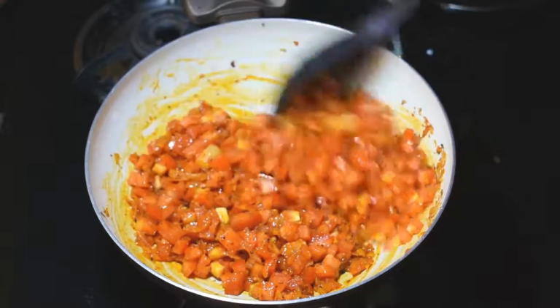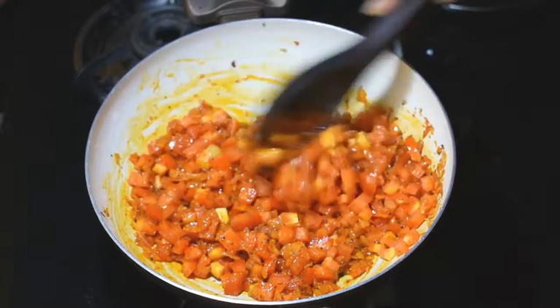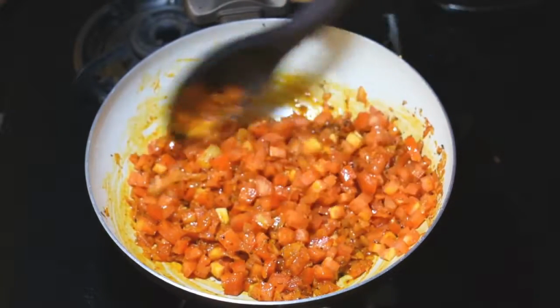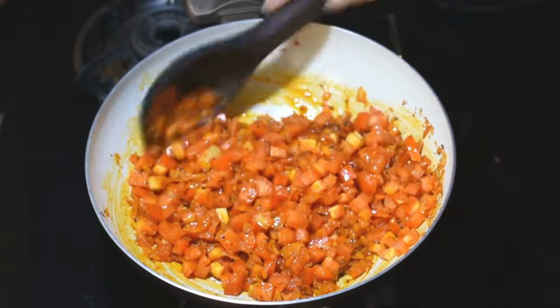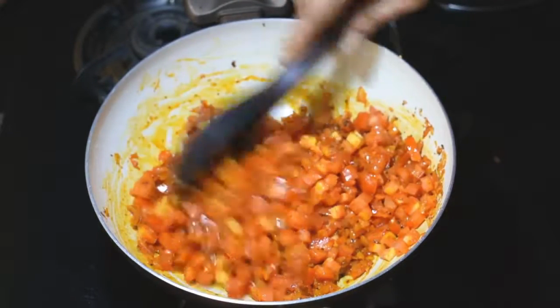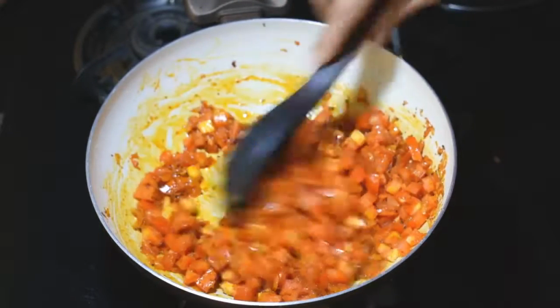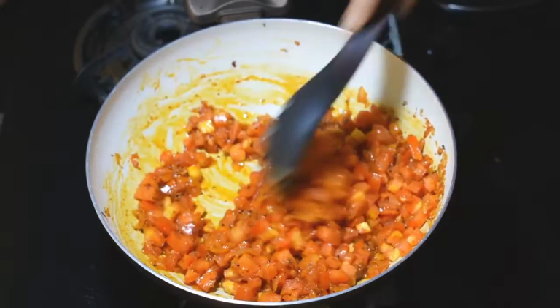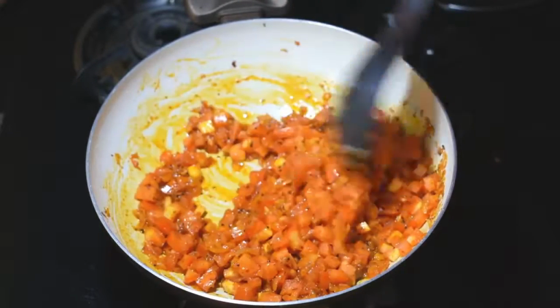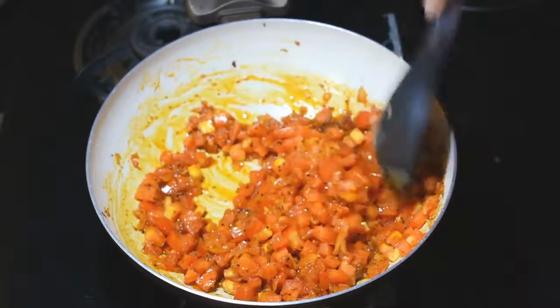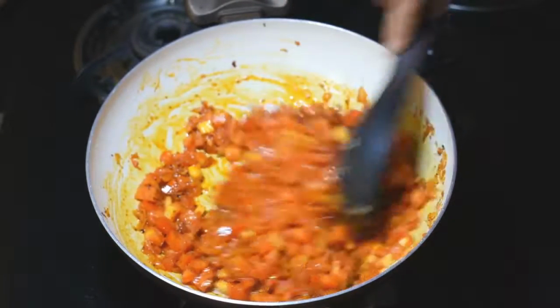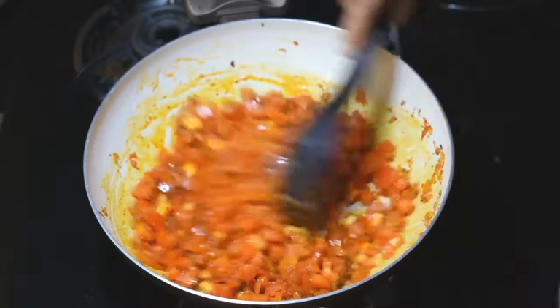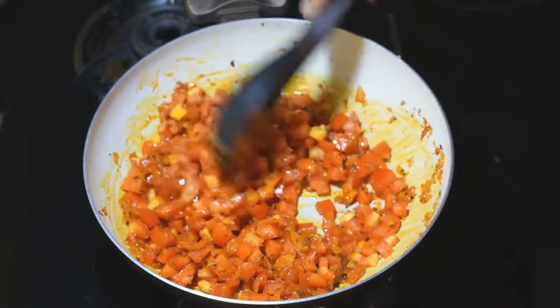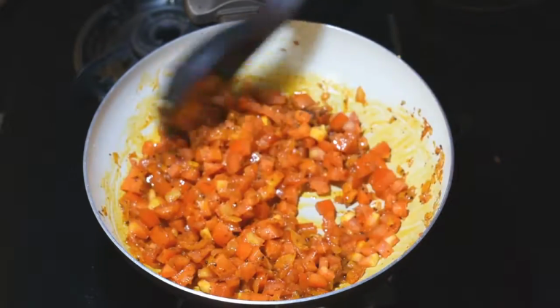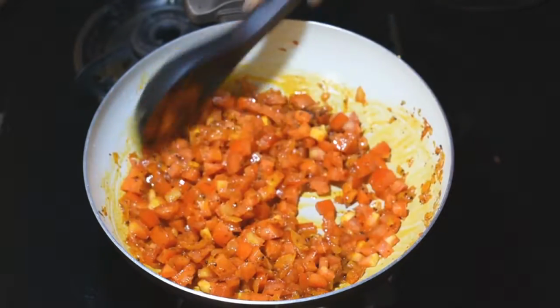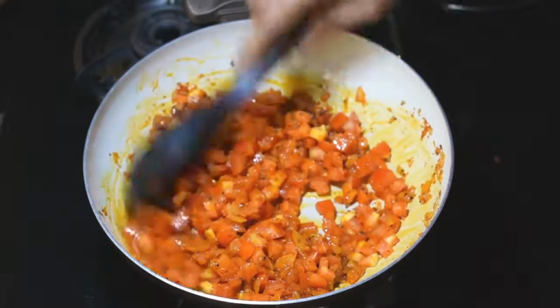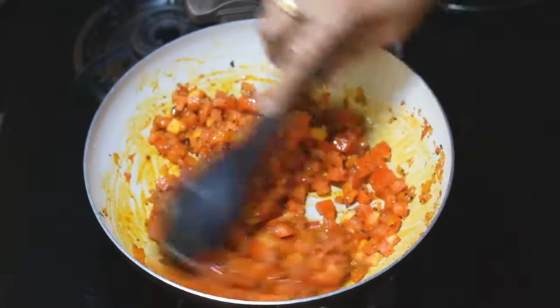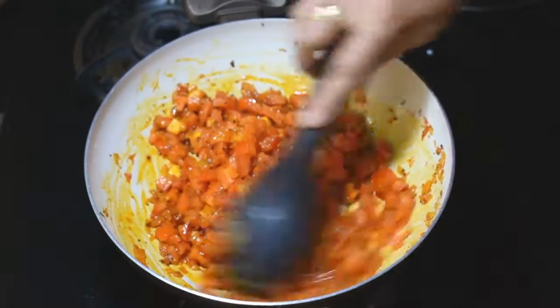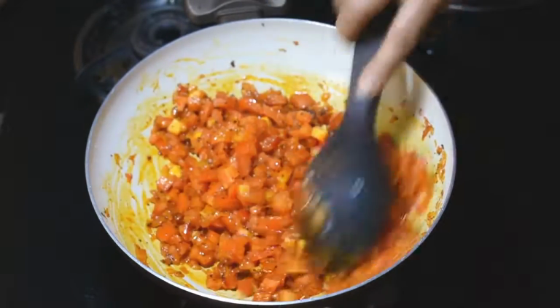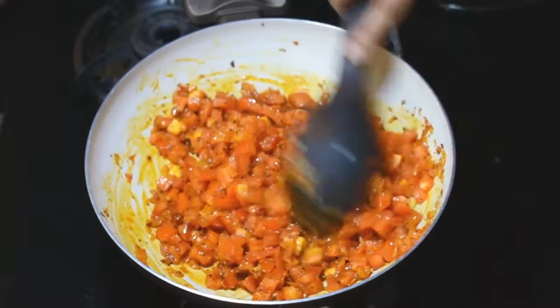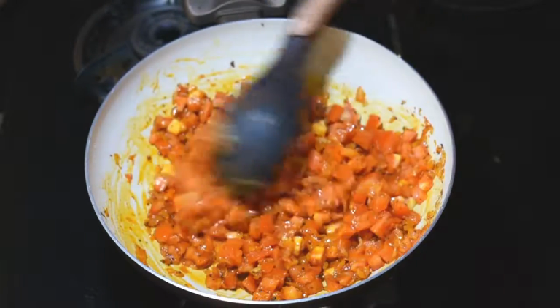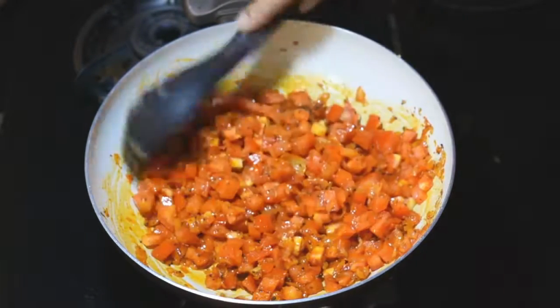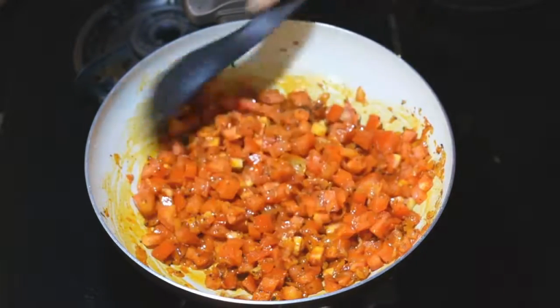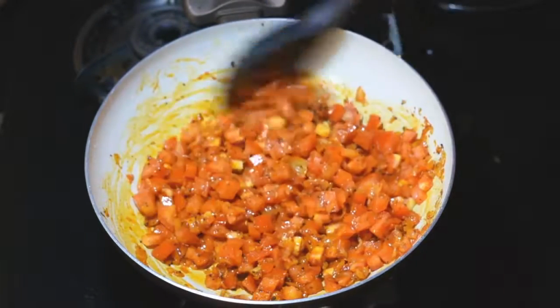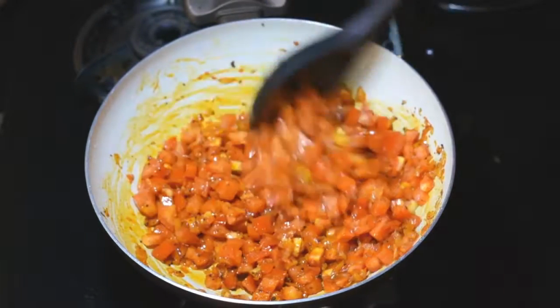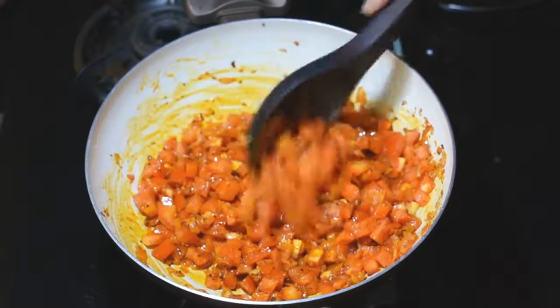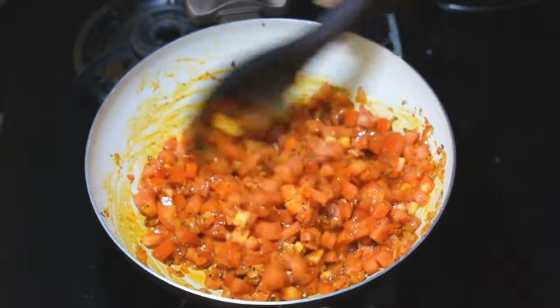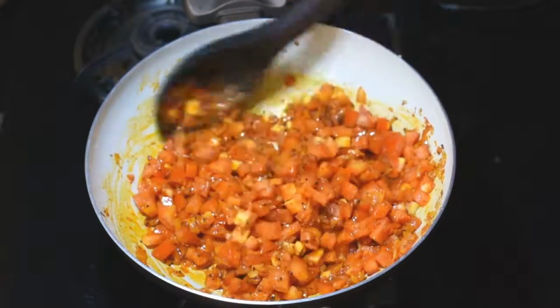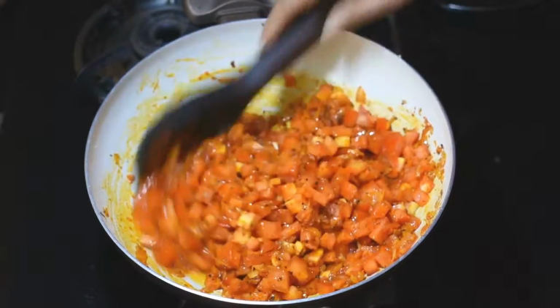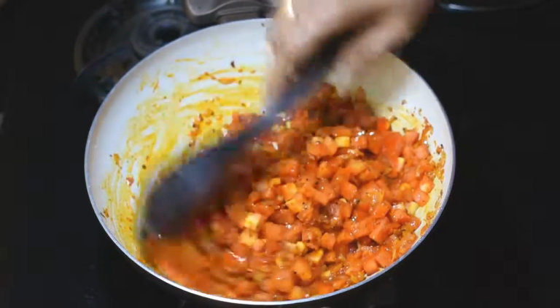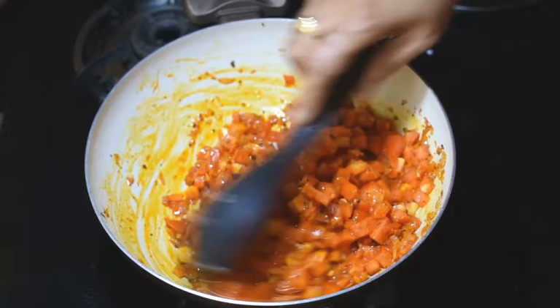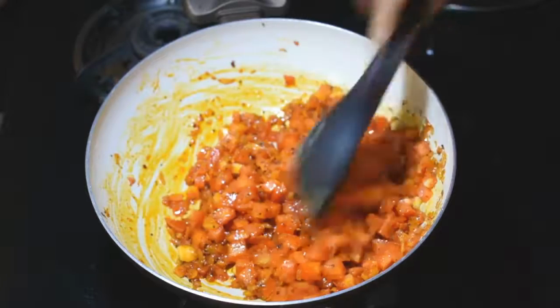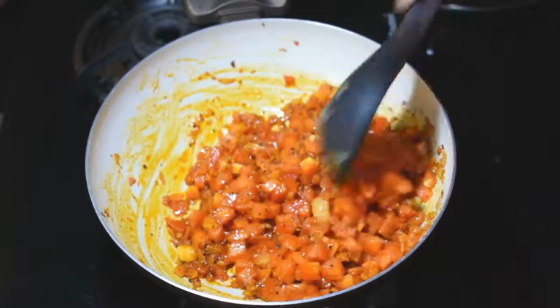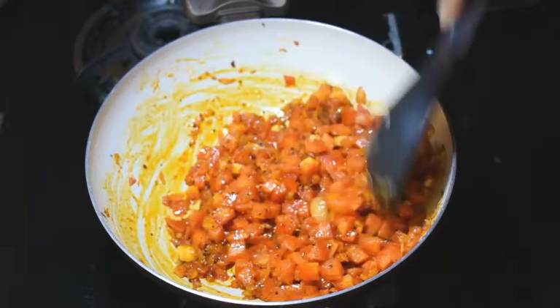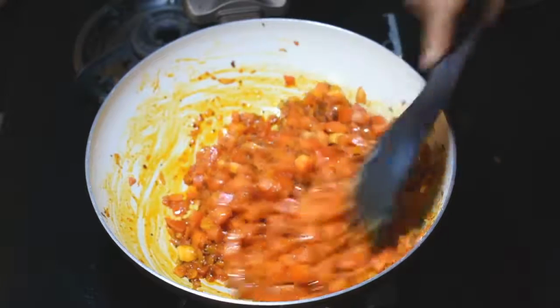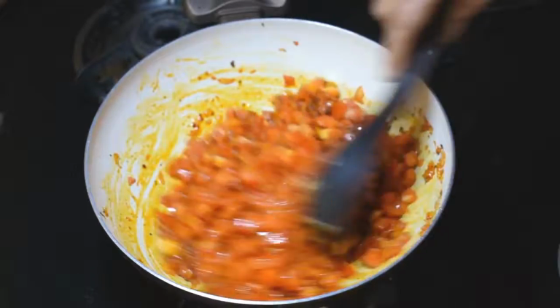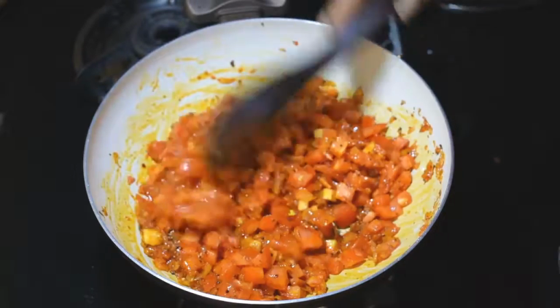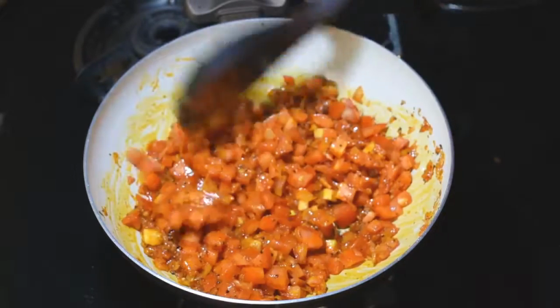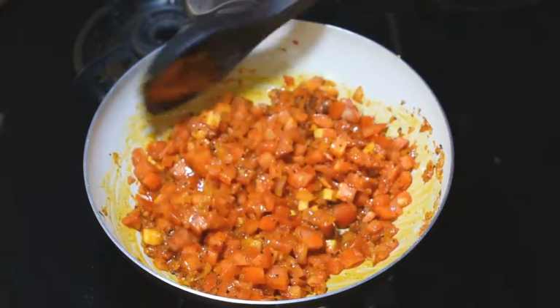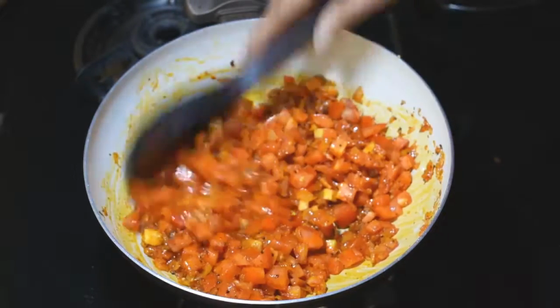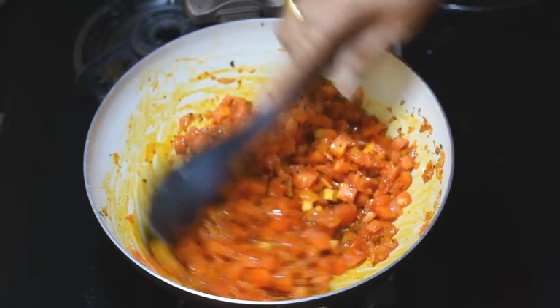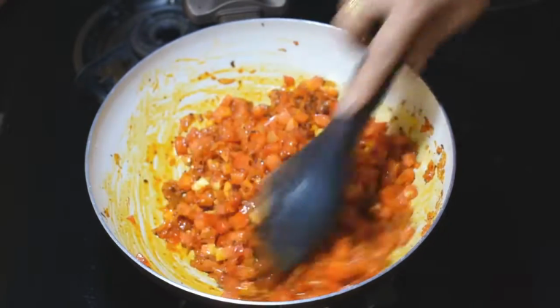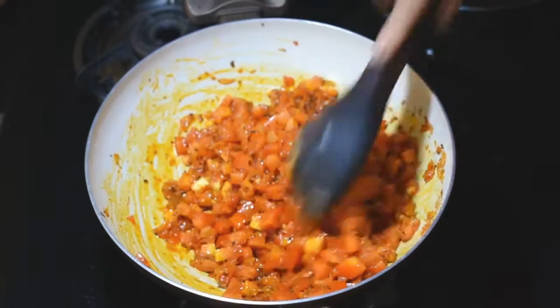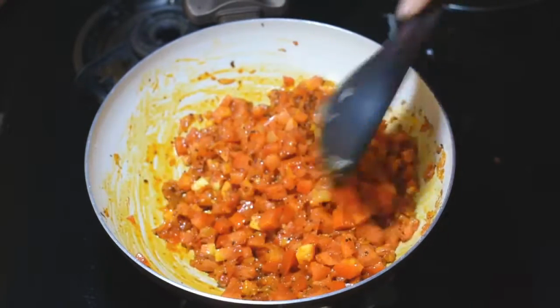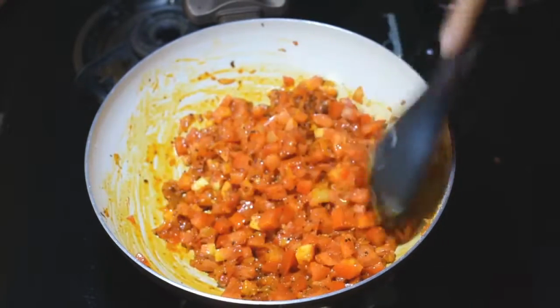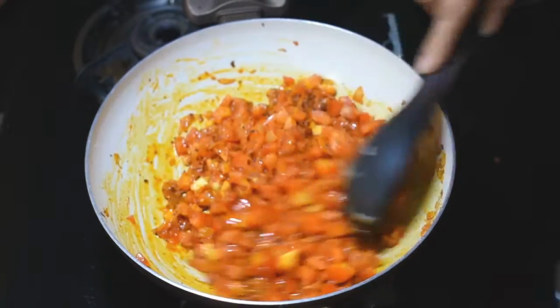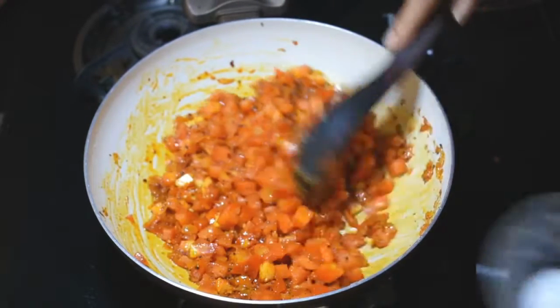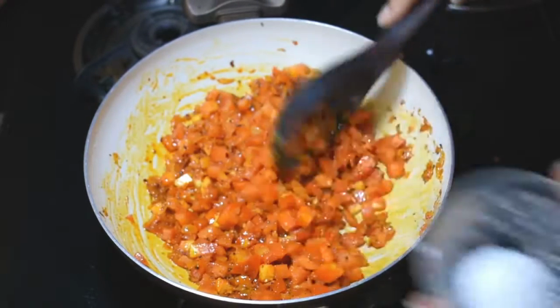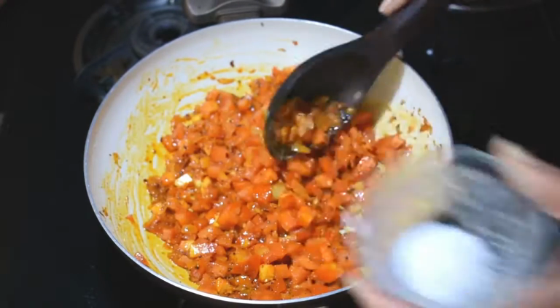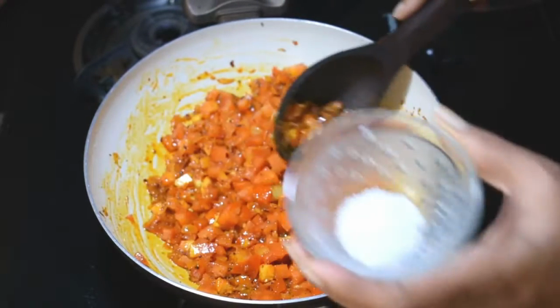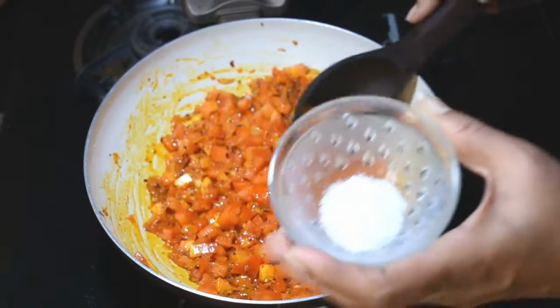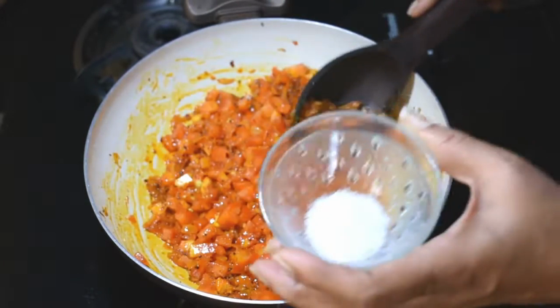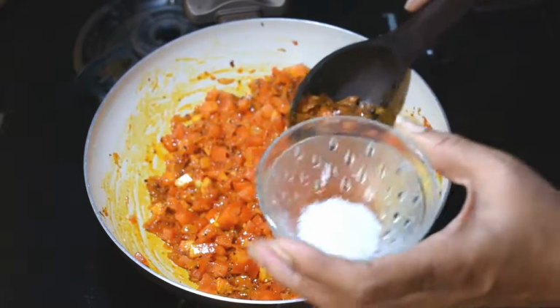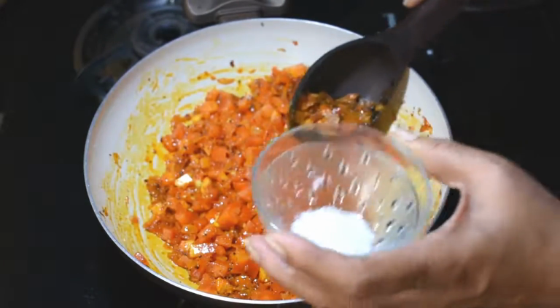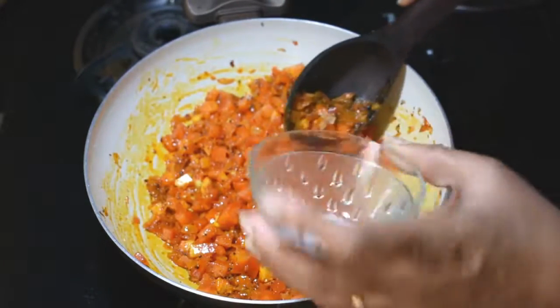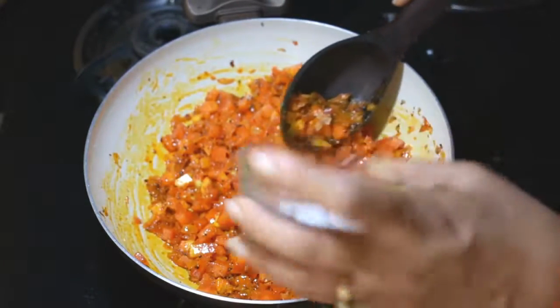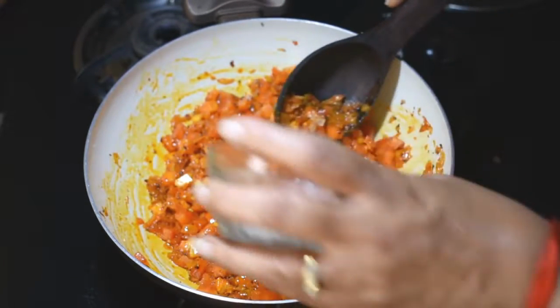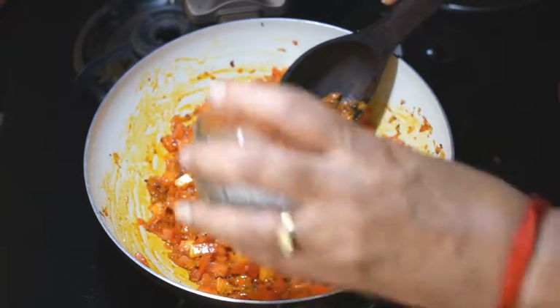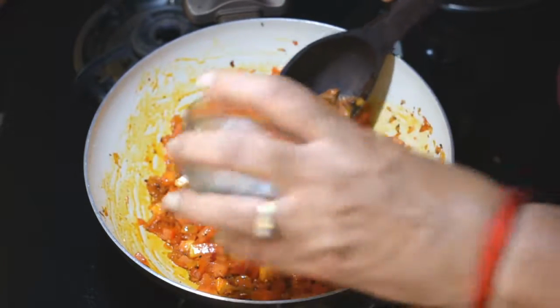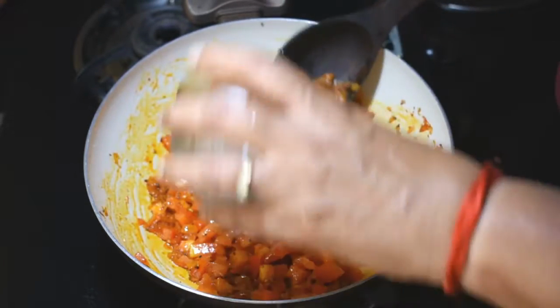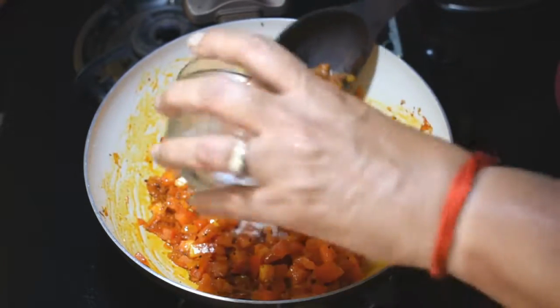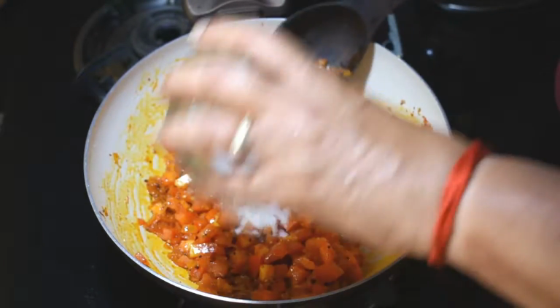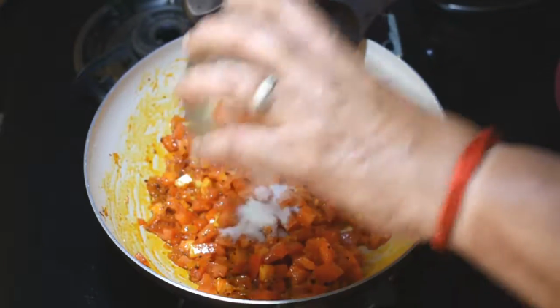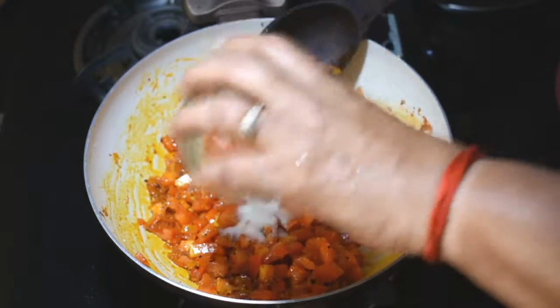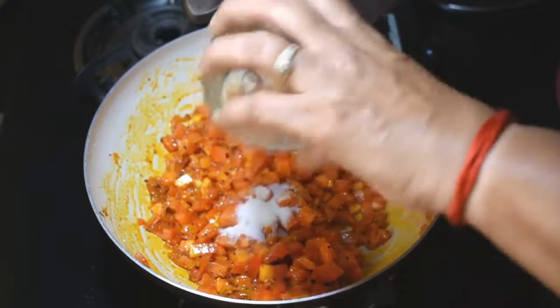The tomatoes and masala we mixed with the tomato sauce are now combined together.